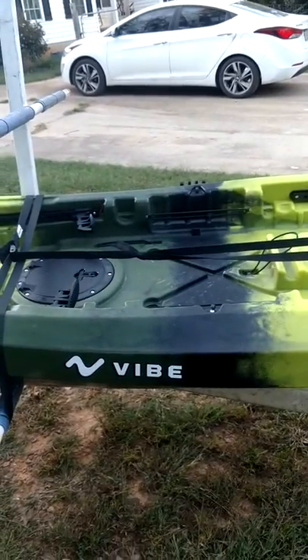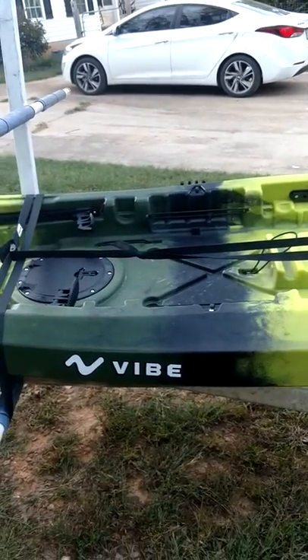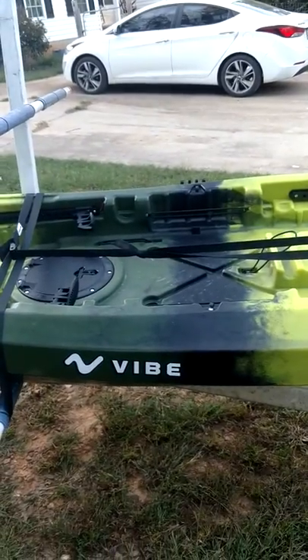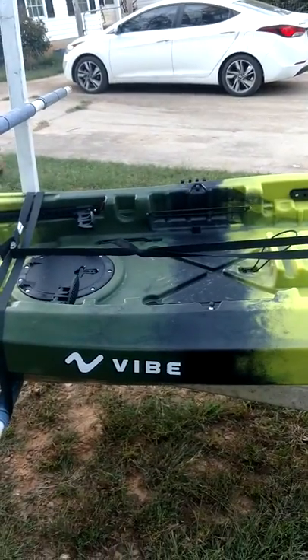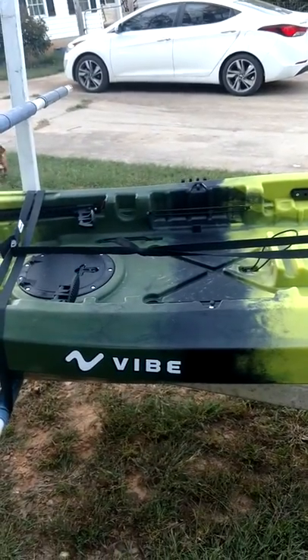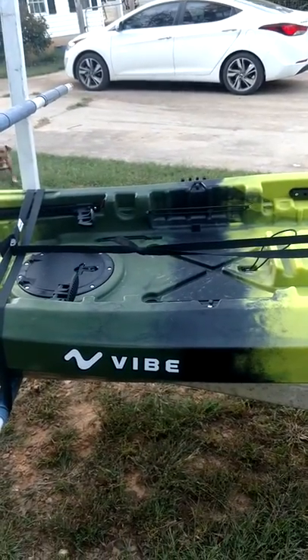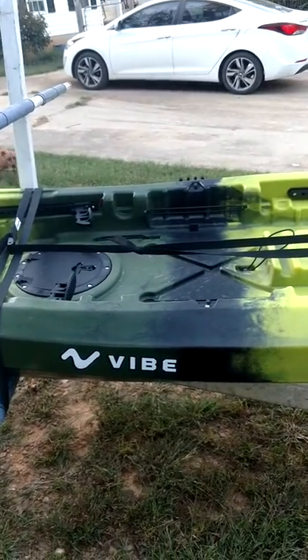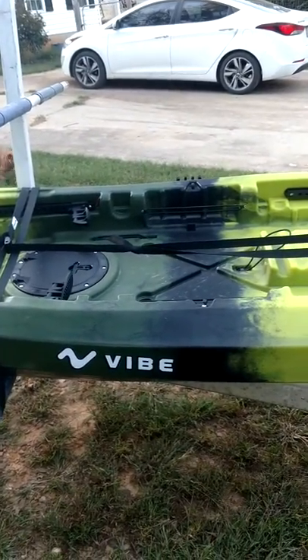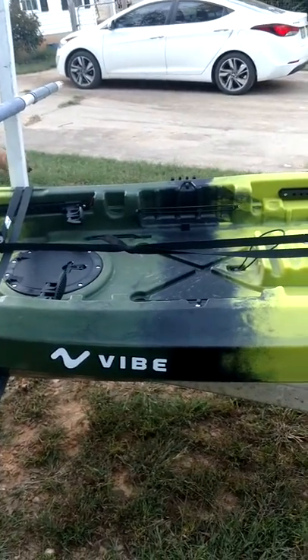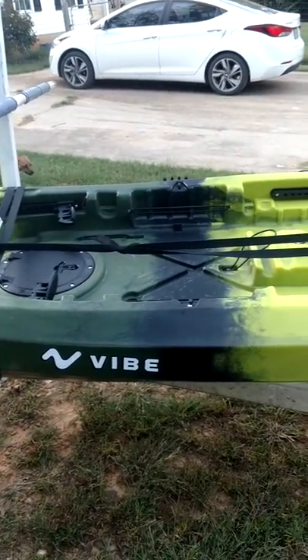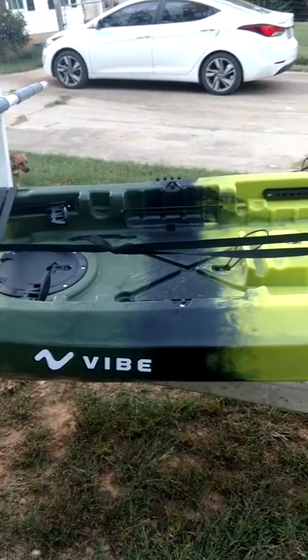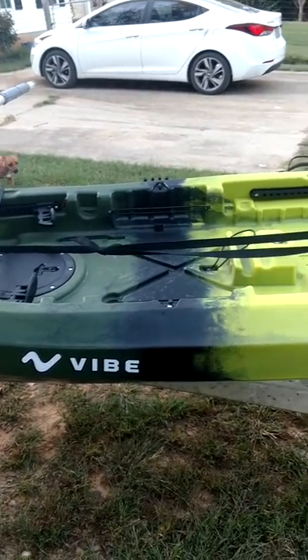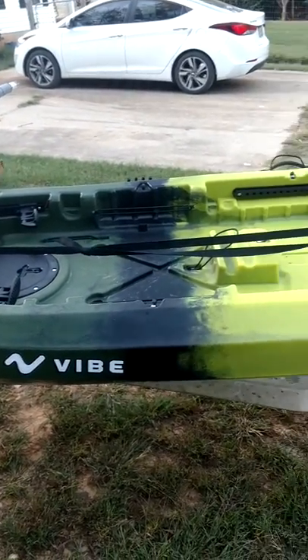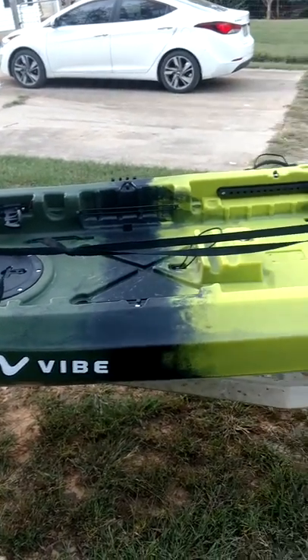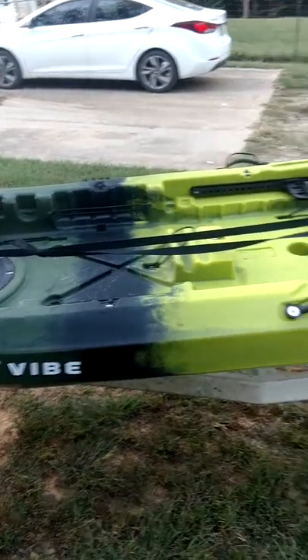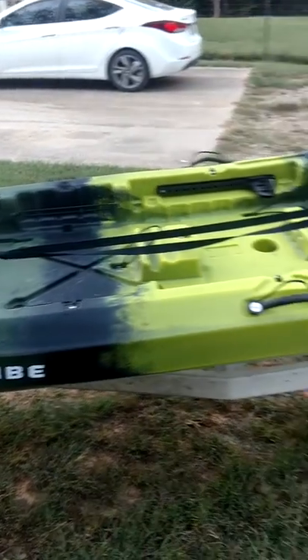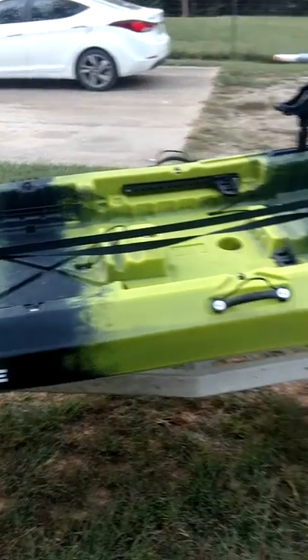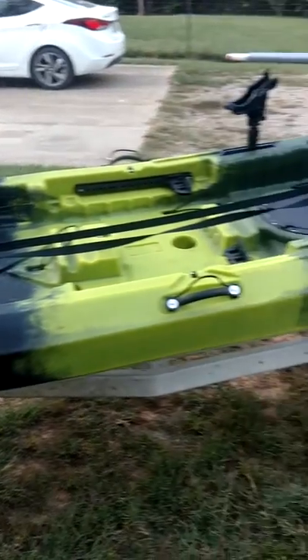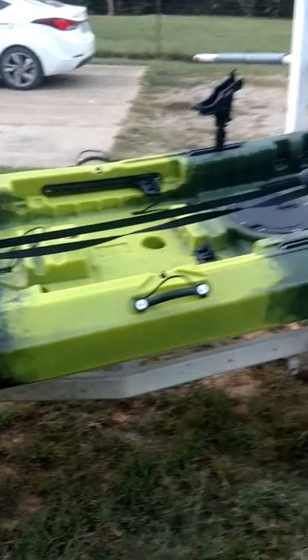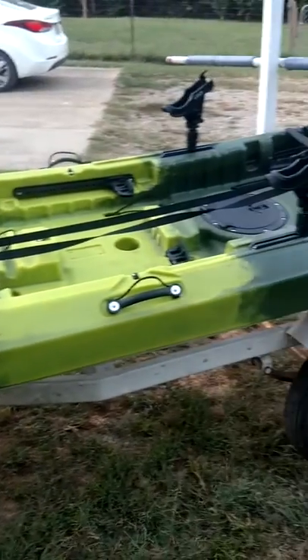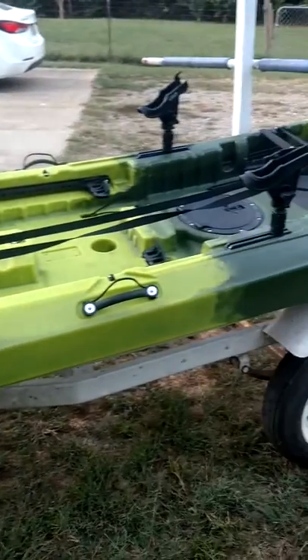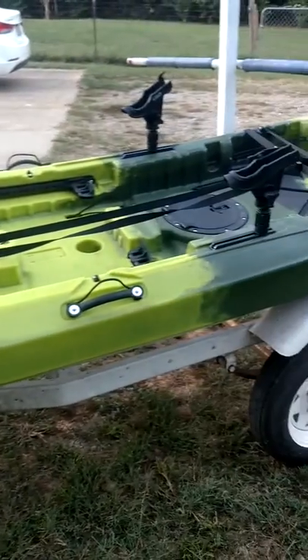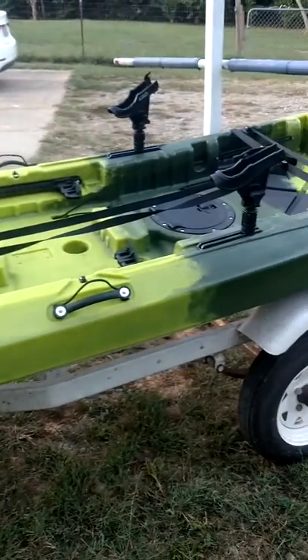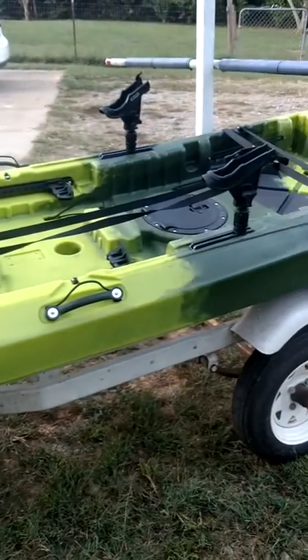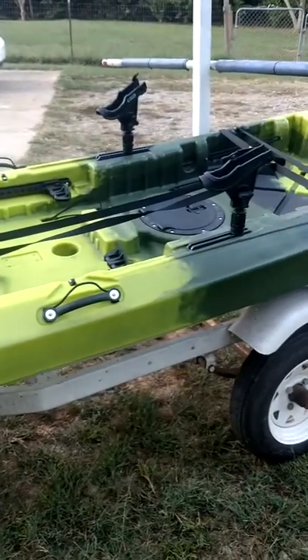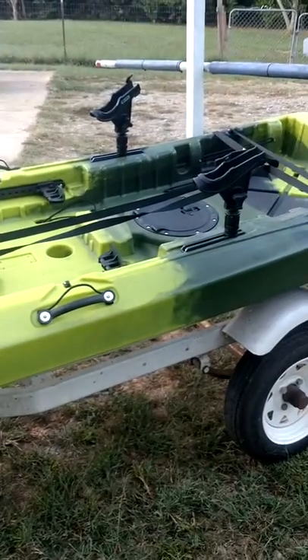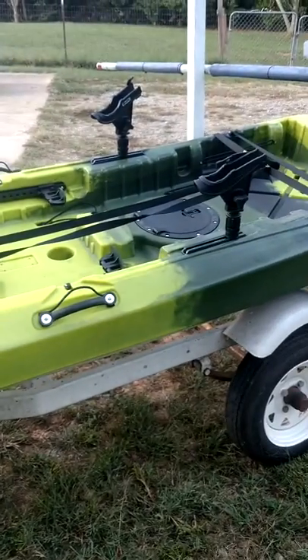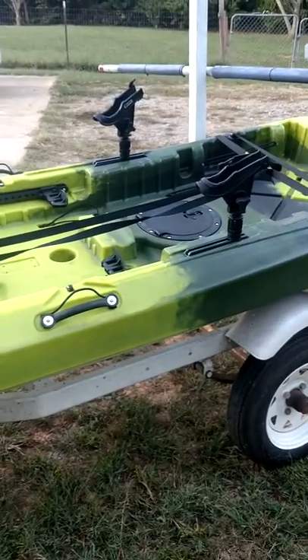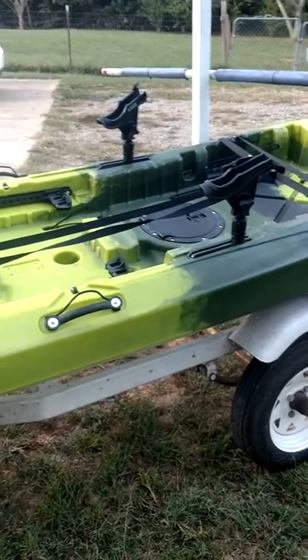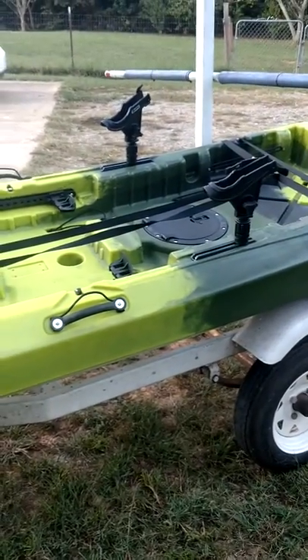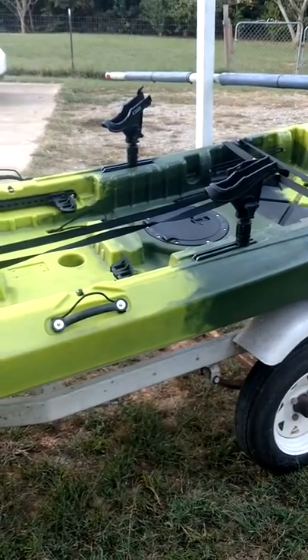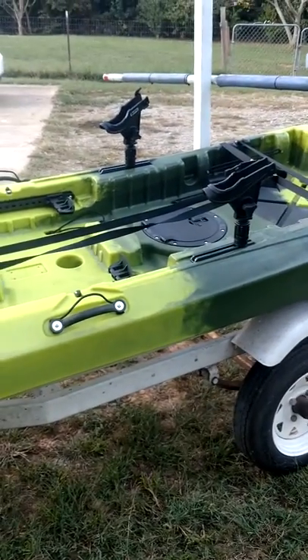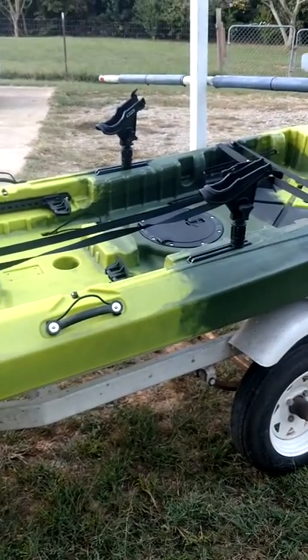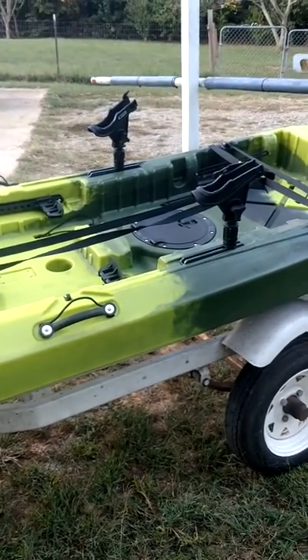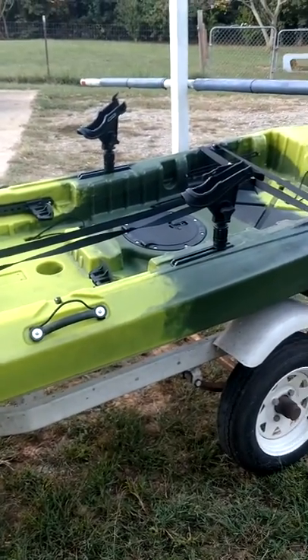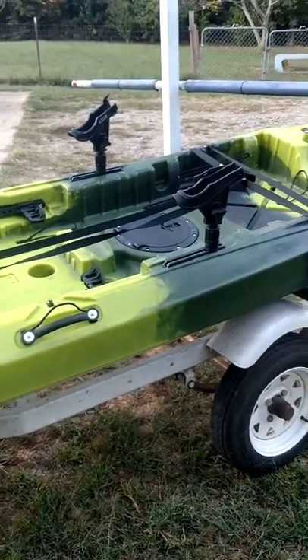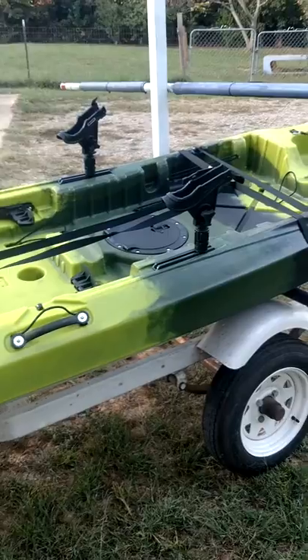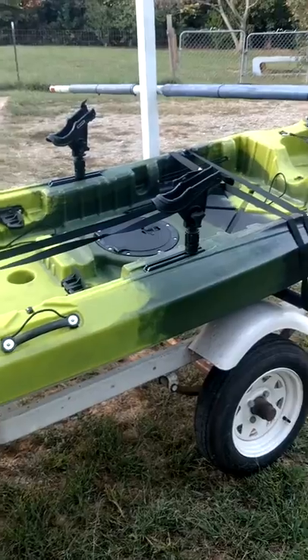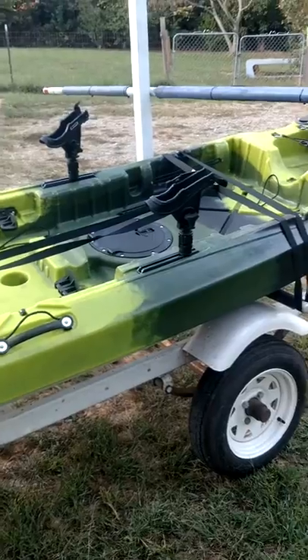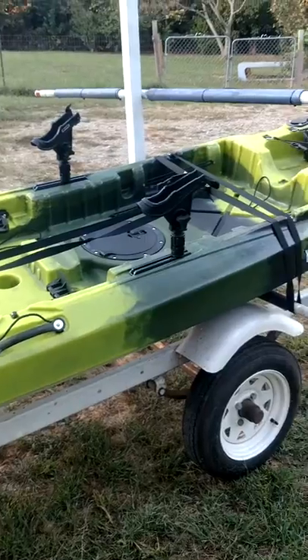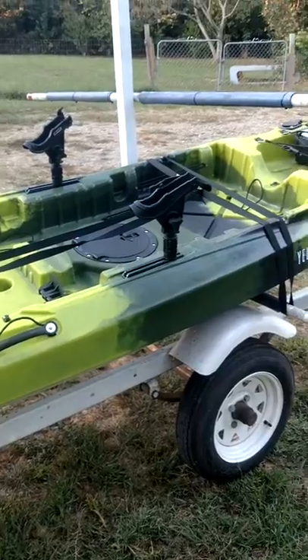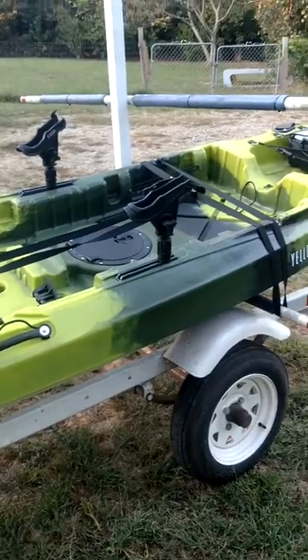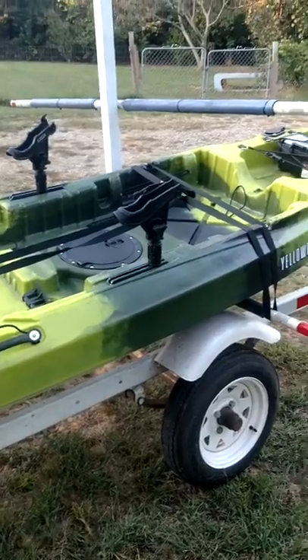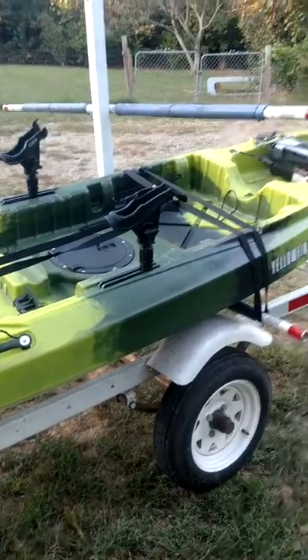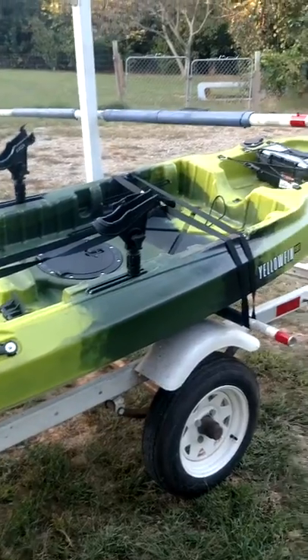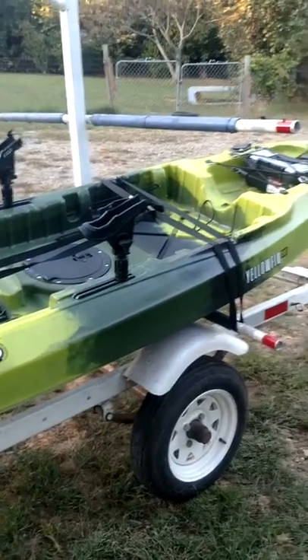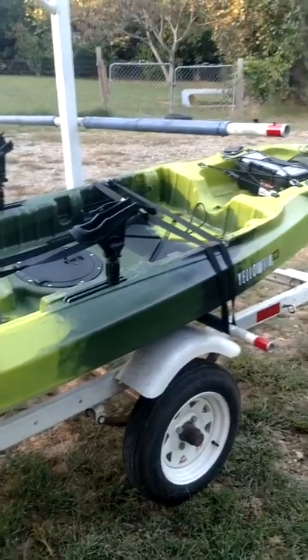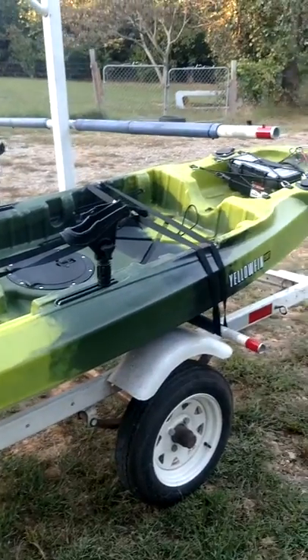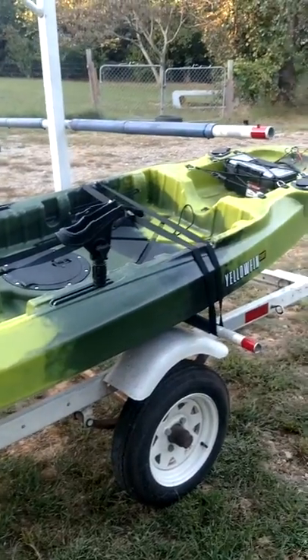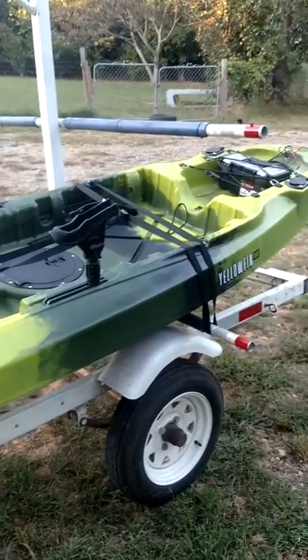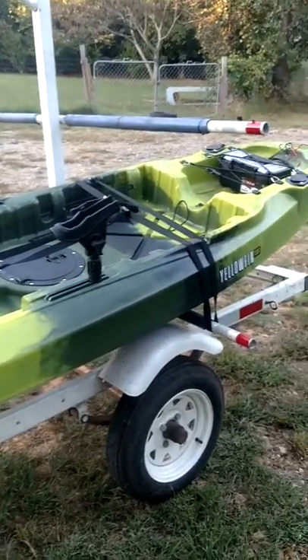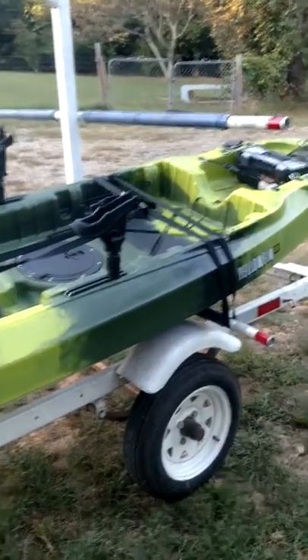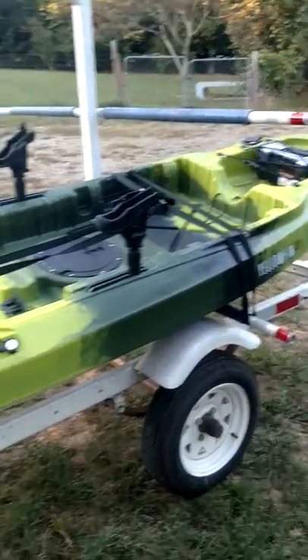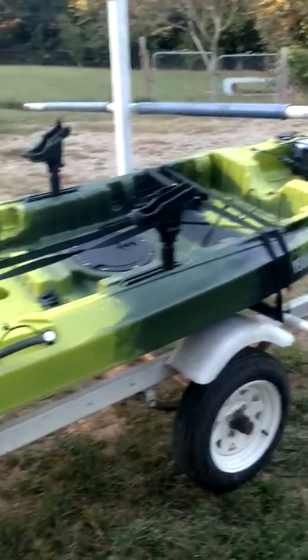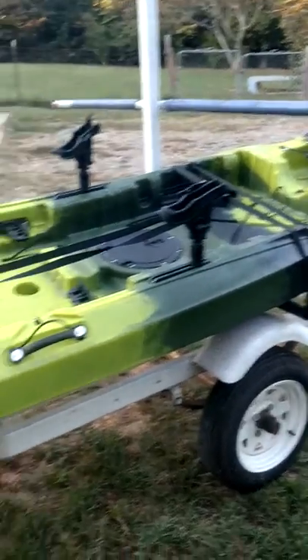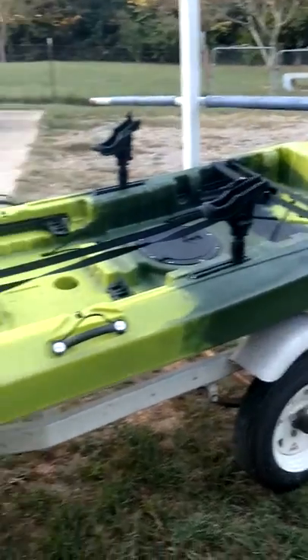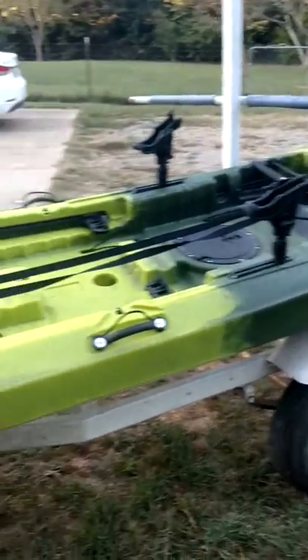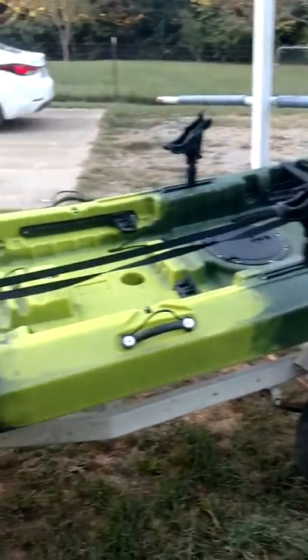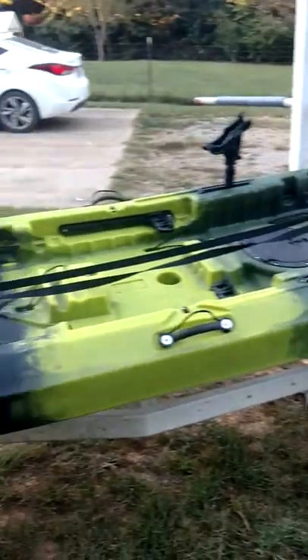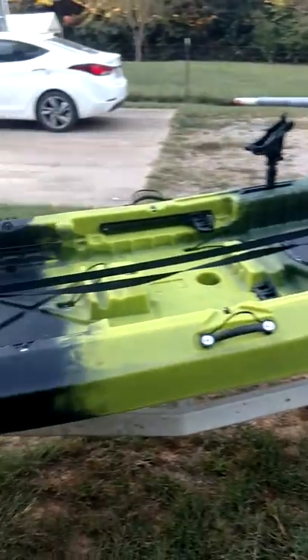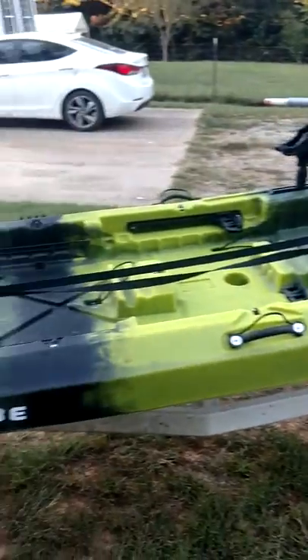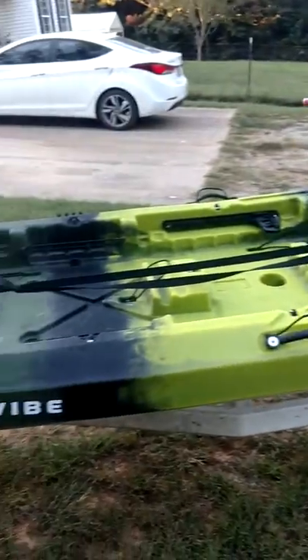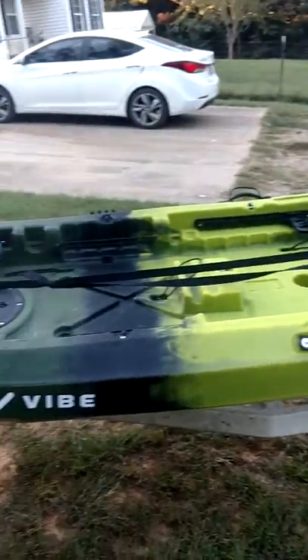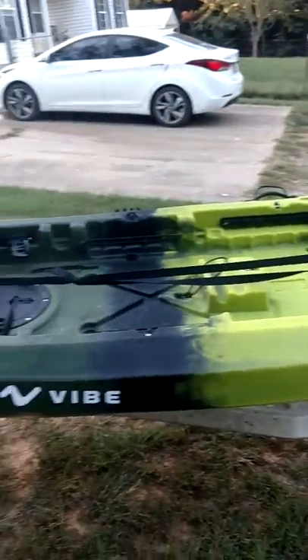If you get a chance, you need to pedal this Yellow Fin 130. If you're around me, you can pedal it any time you want to — just let me know and I'll let you do it.